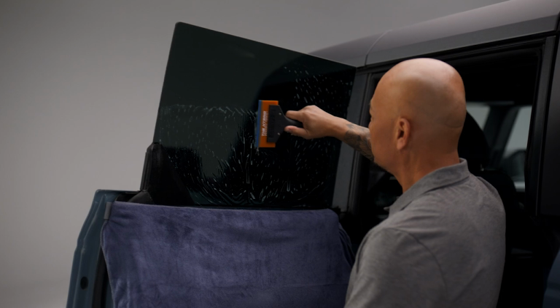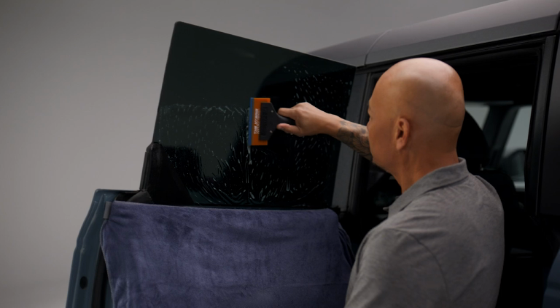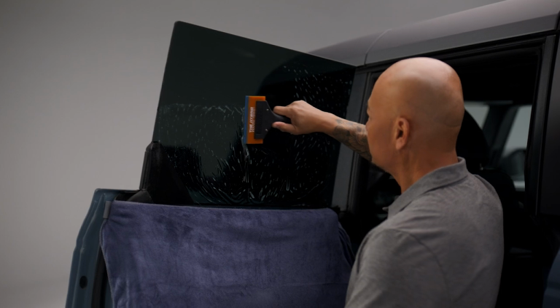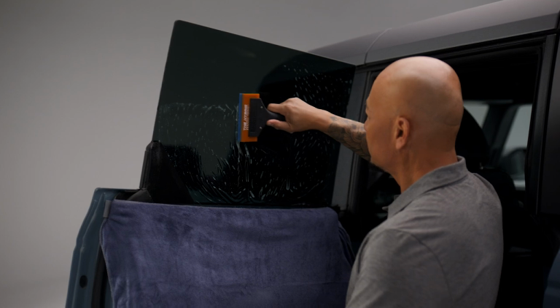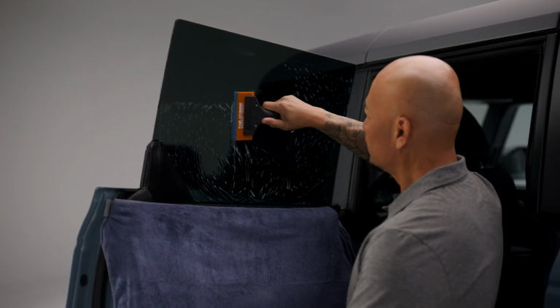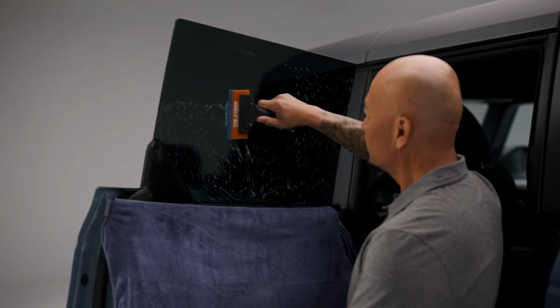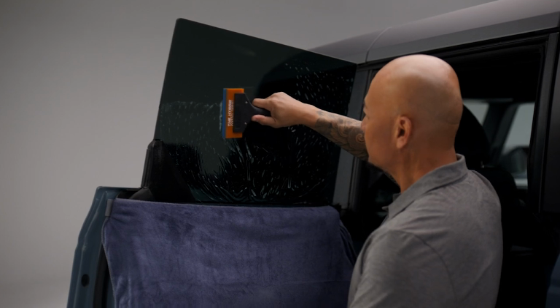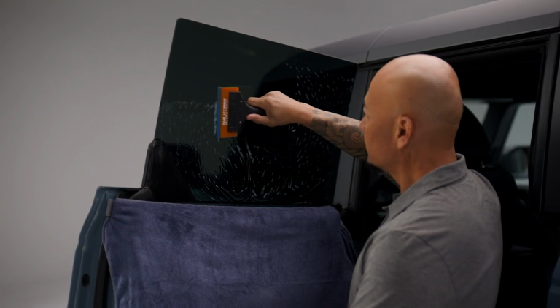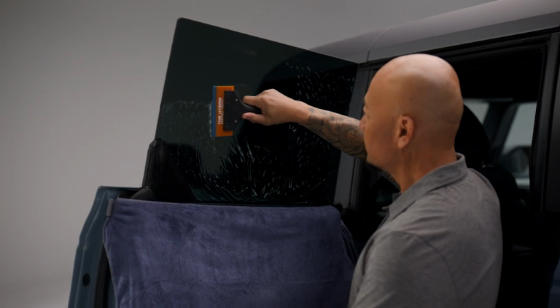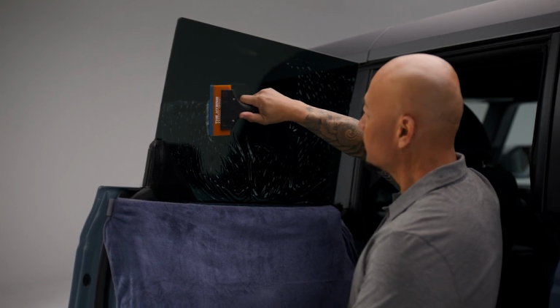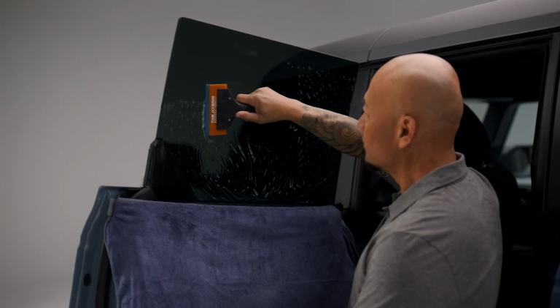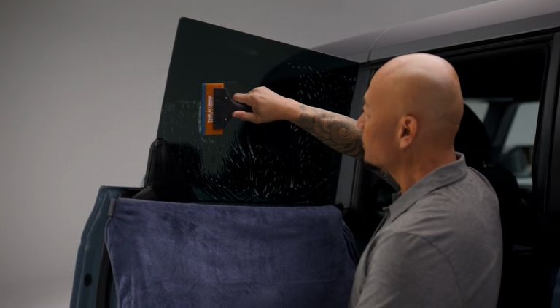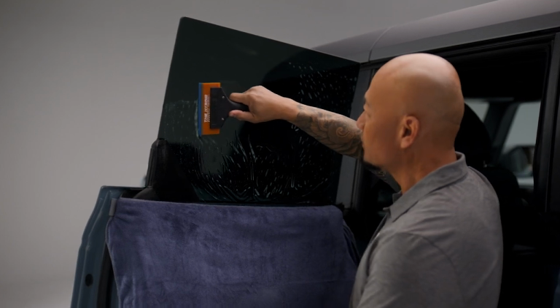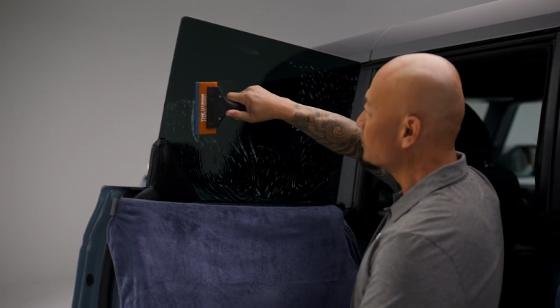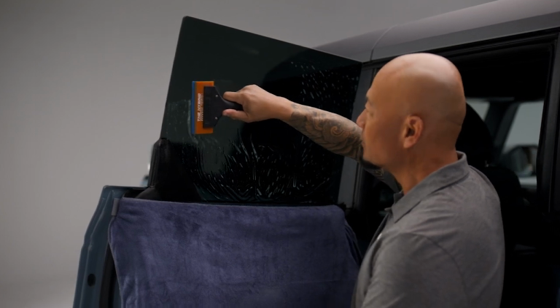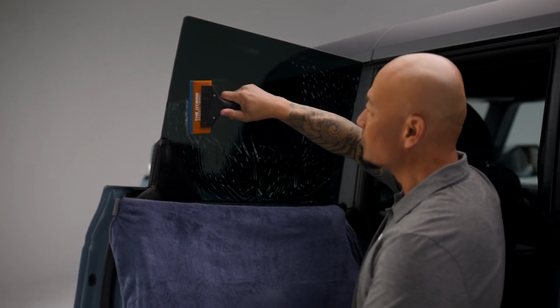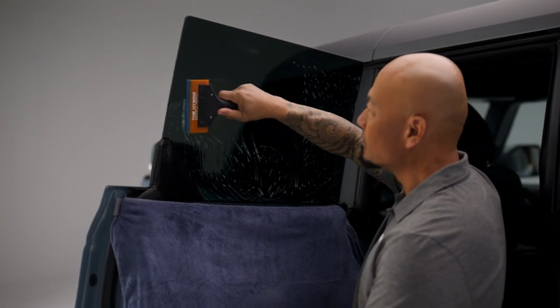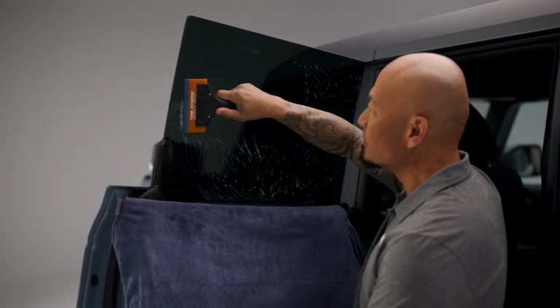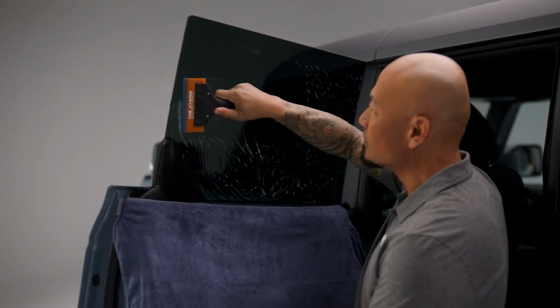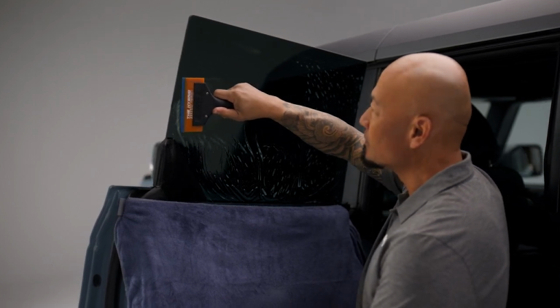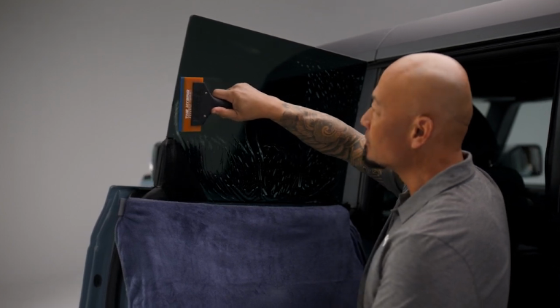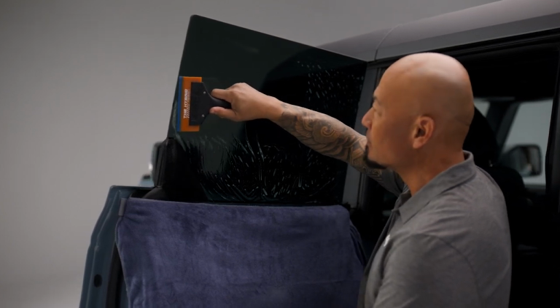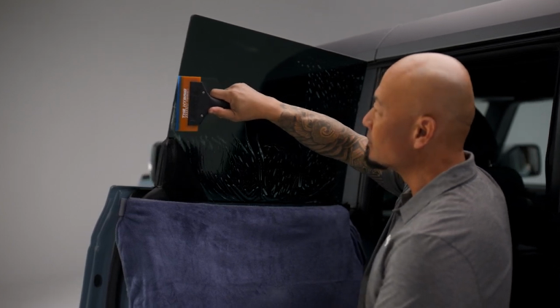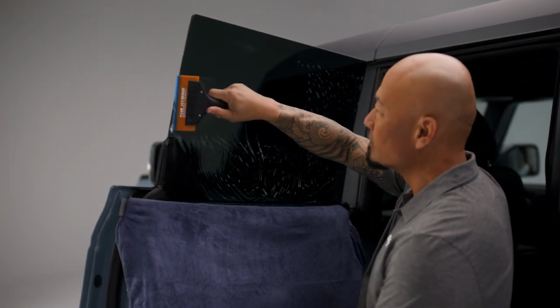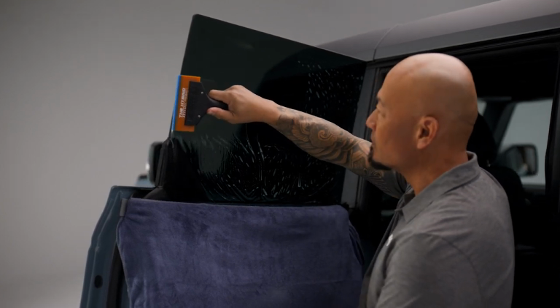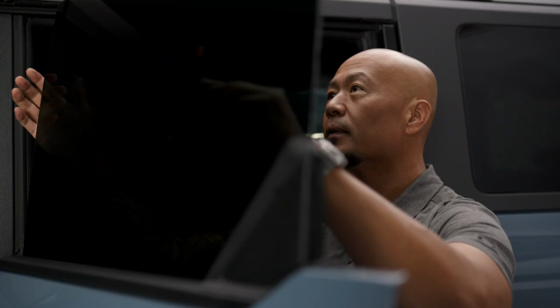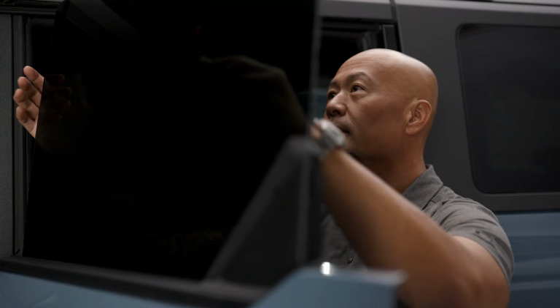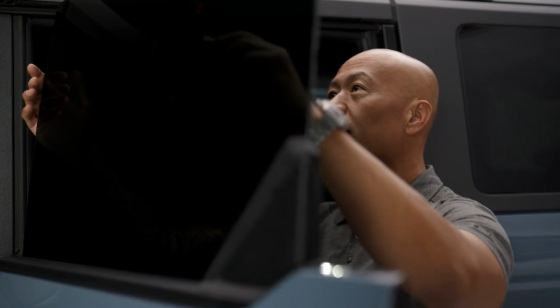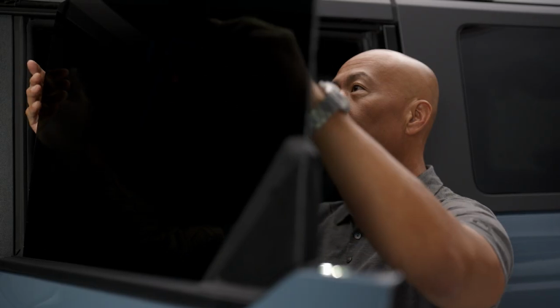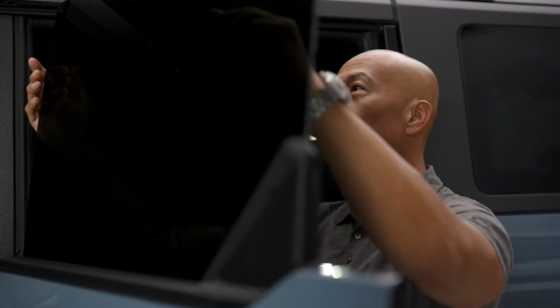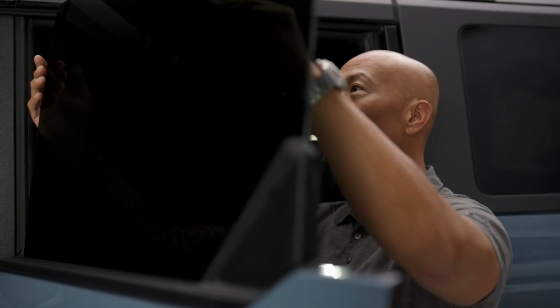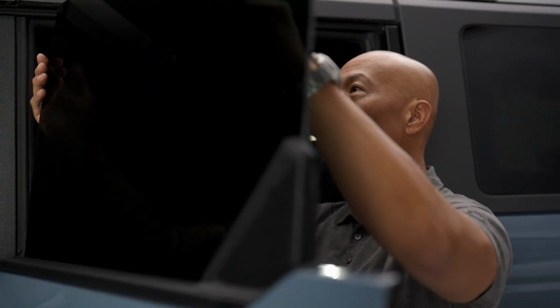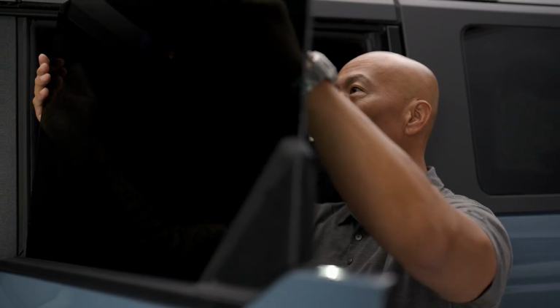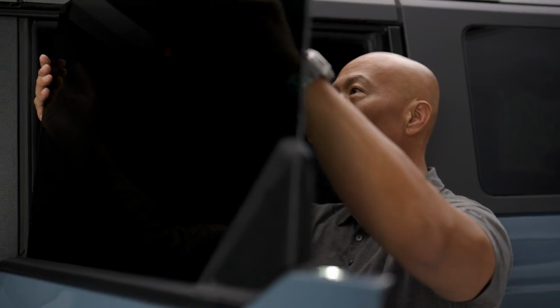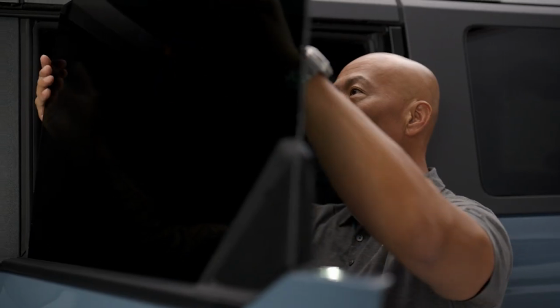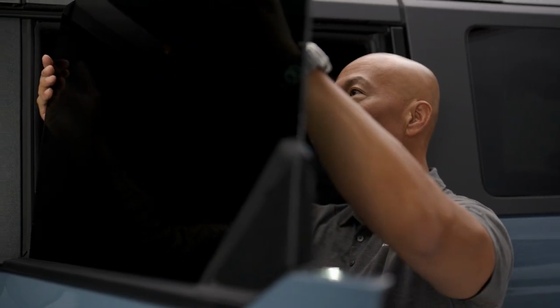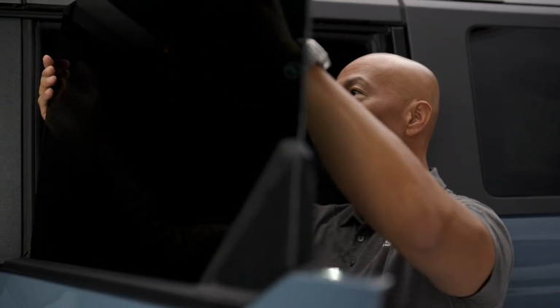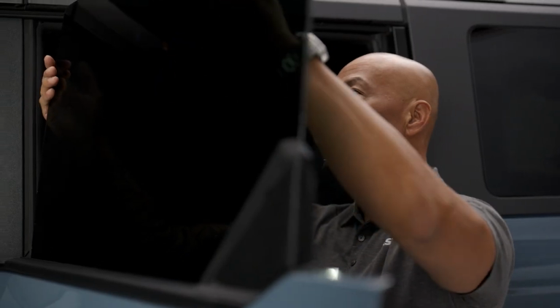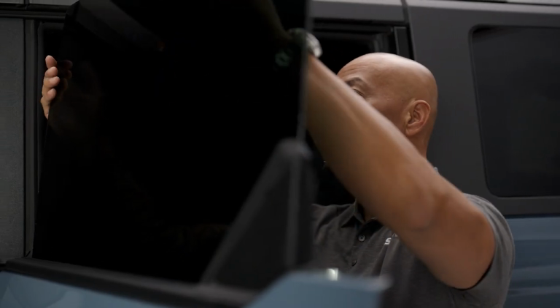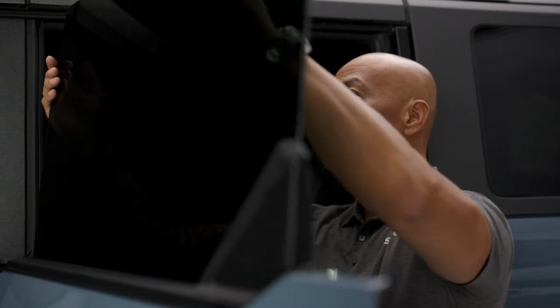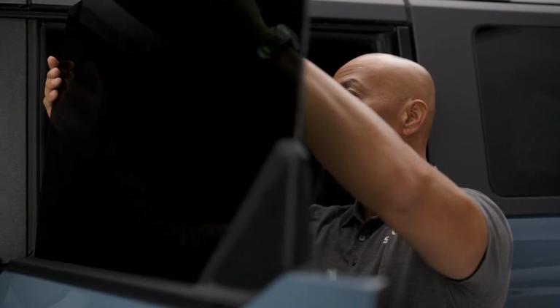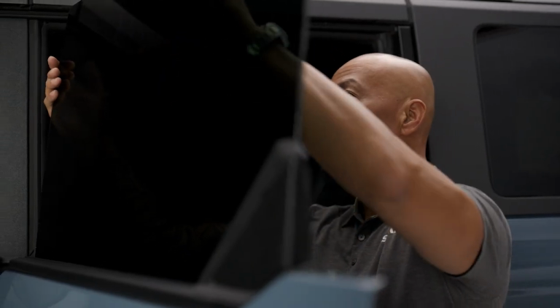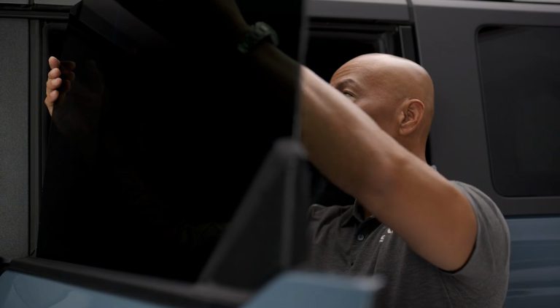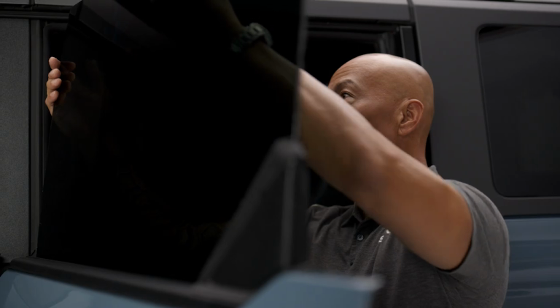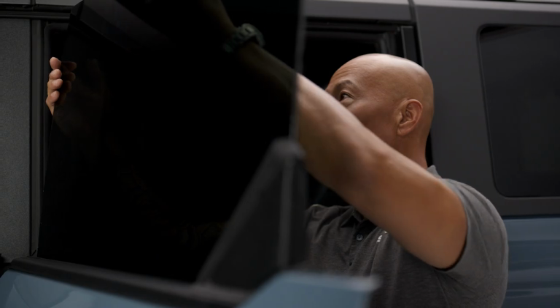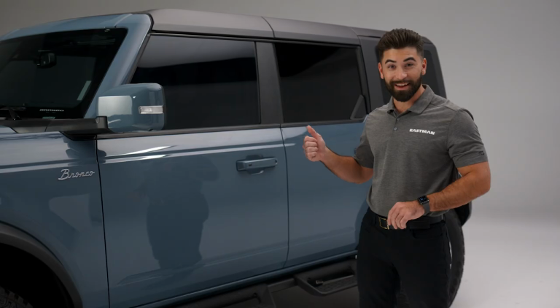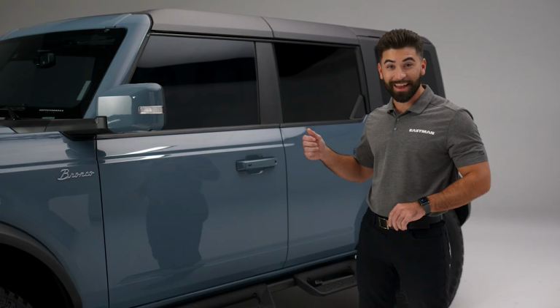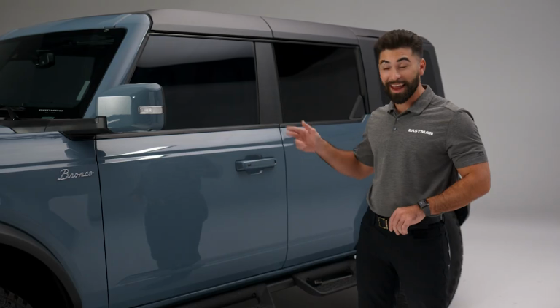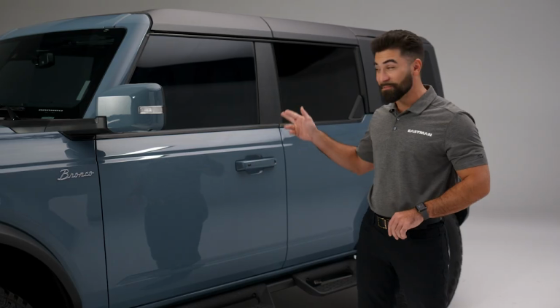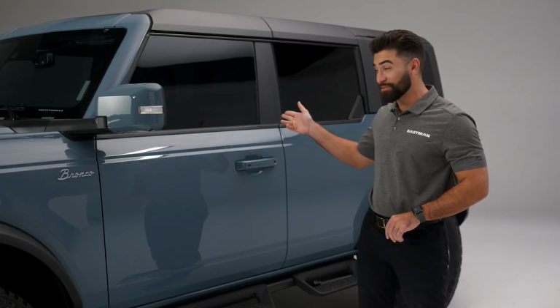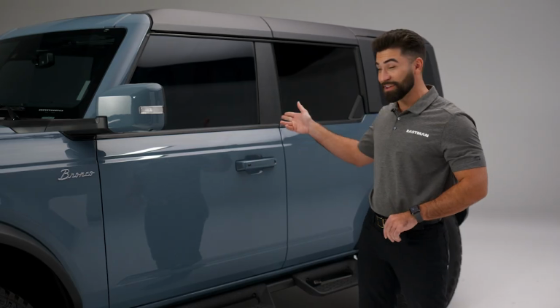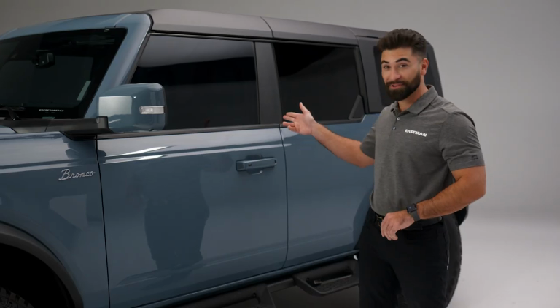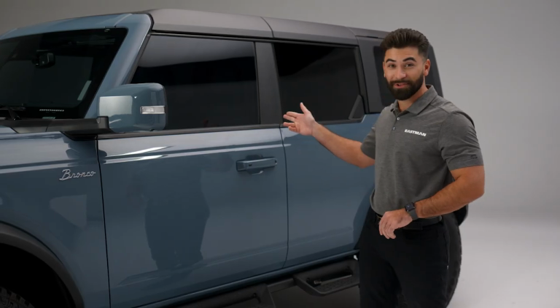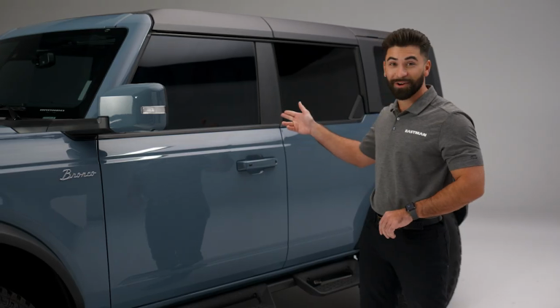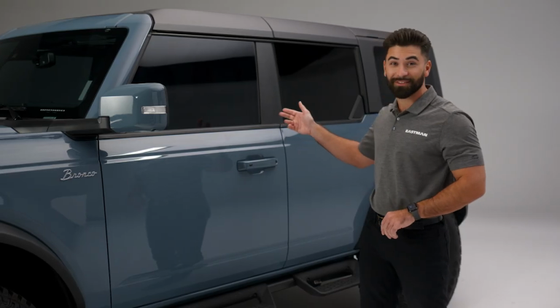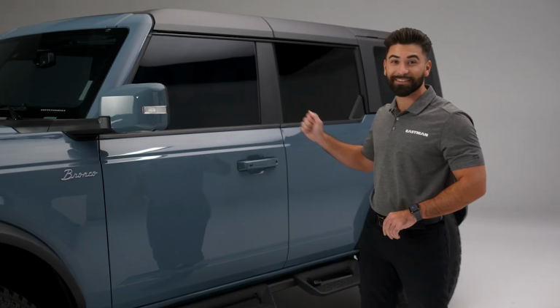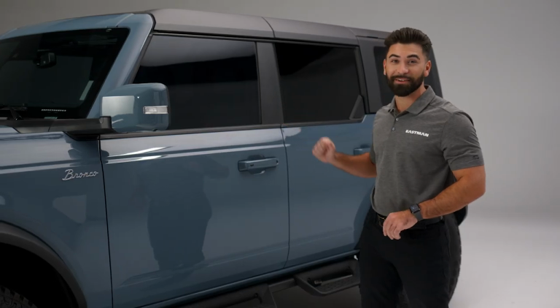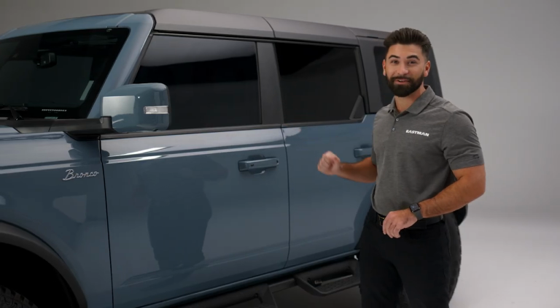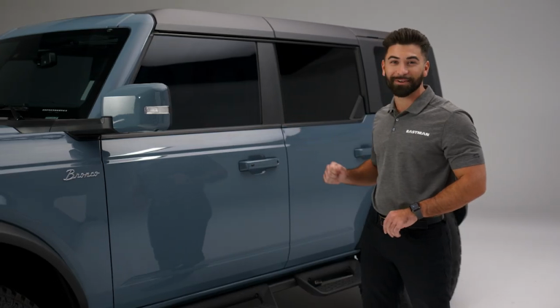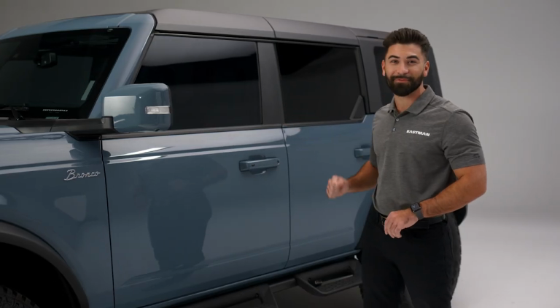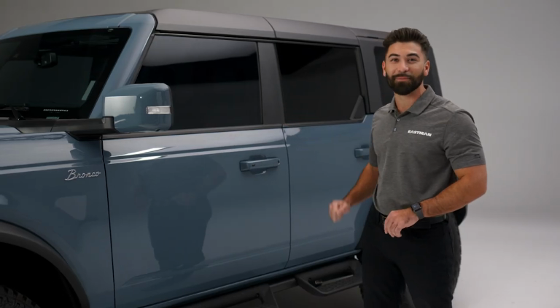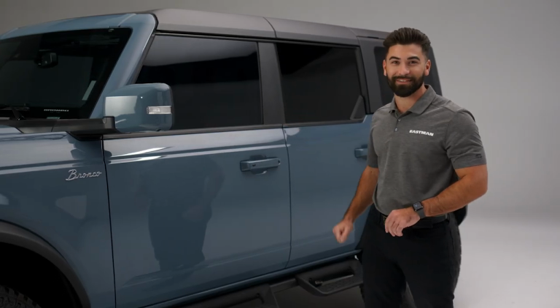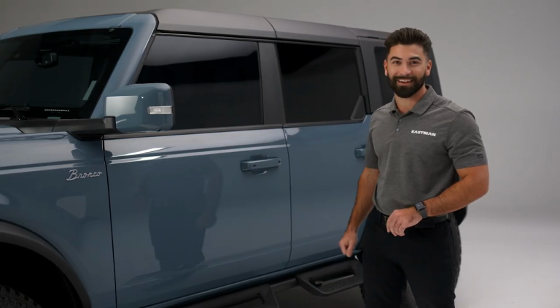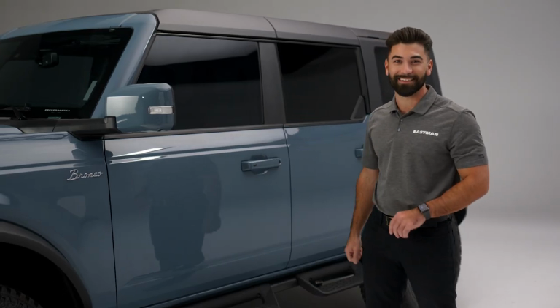Your local installer will know the exact laws in your area. And don't worry, we have just the level of shade that'll look great and protect your car's interior from the sun.